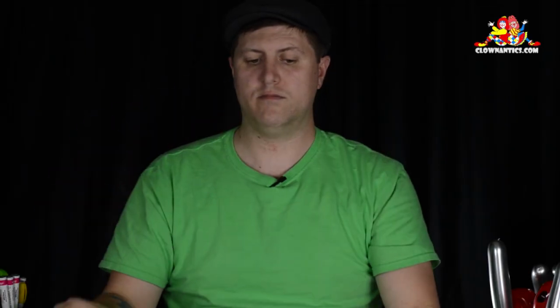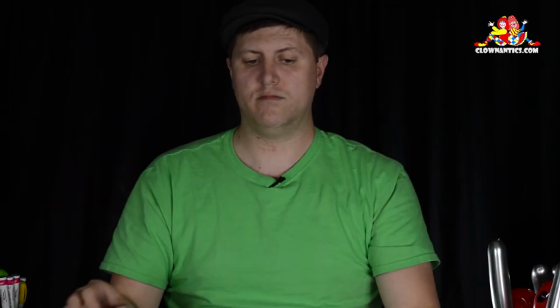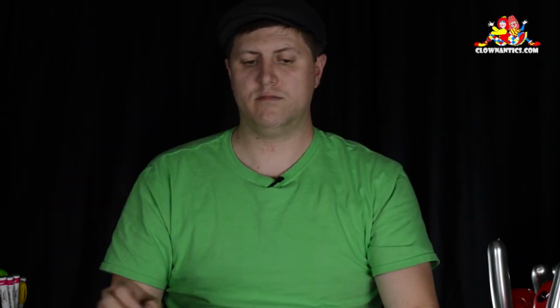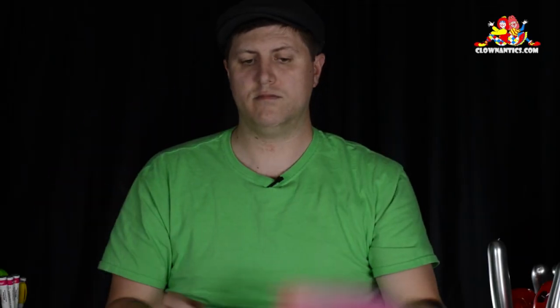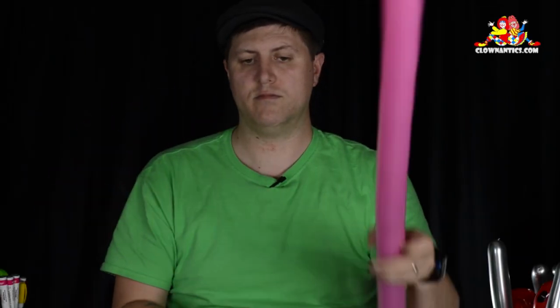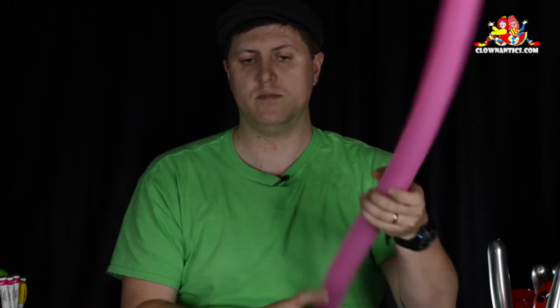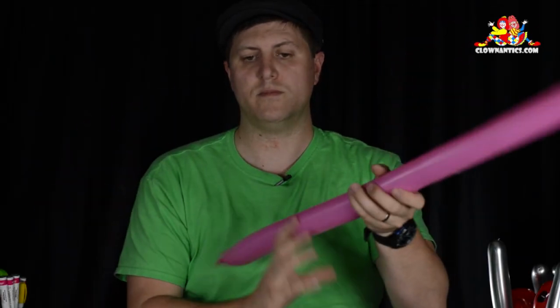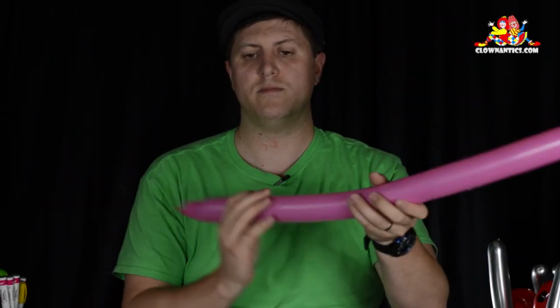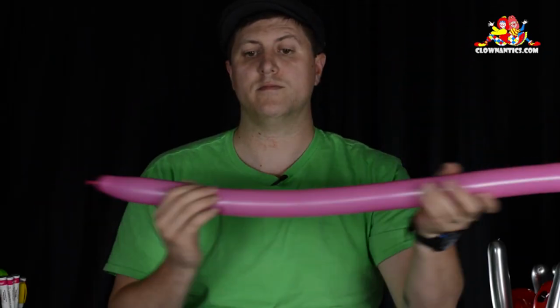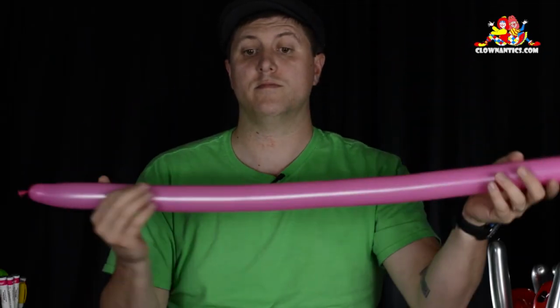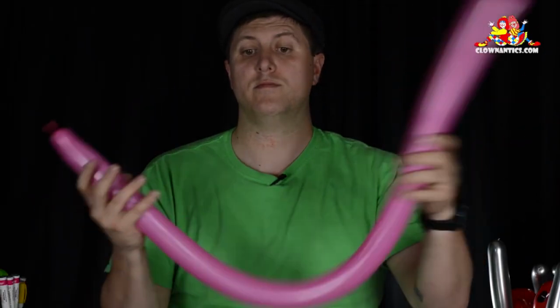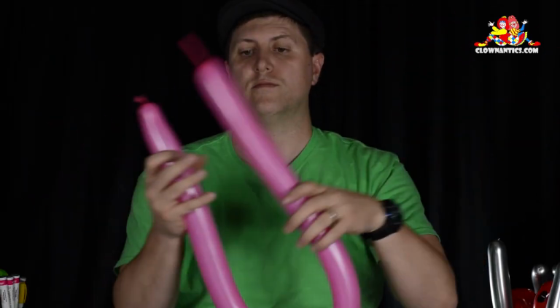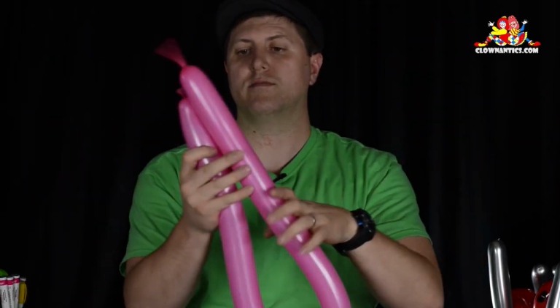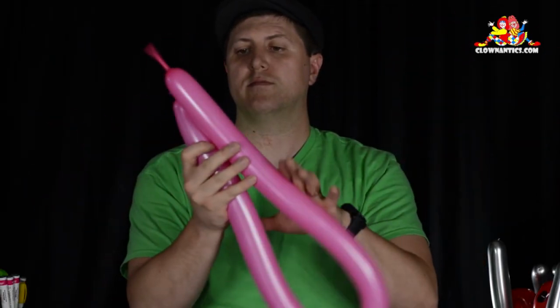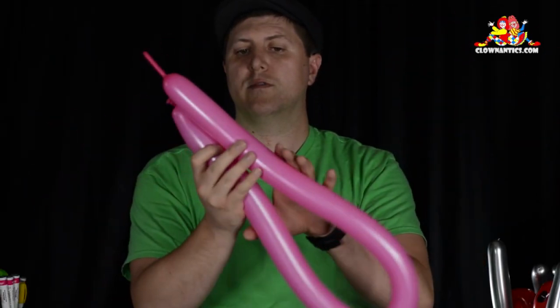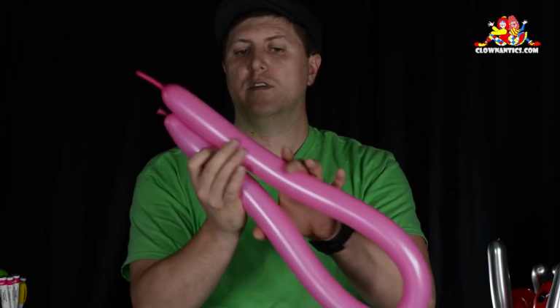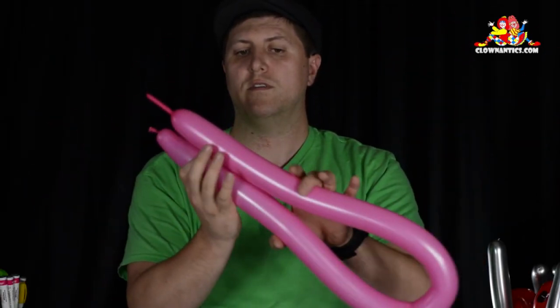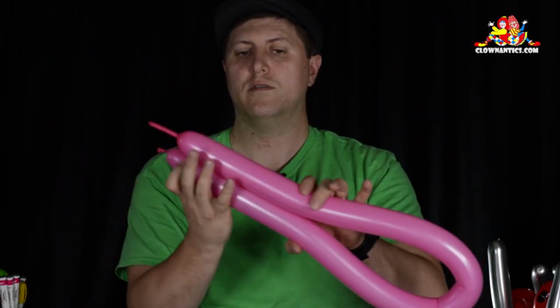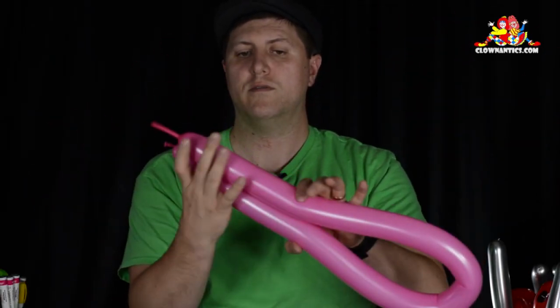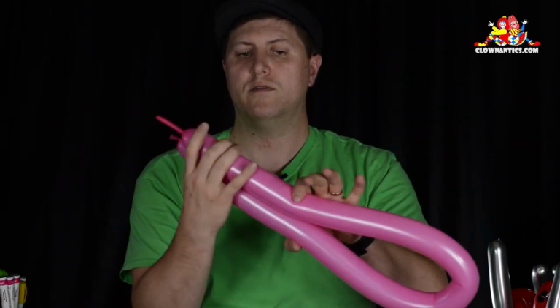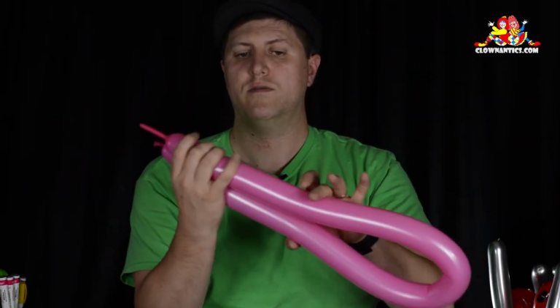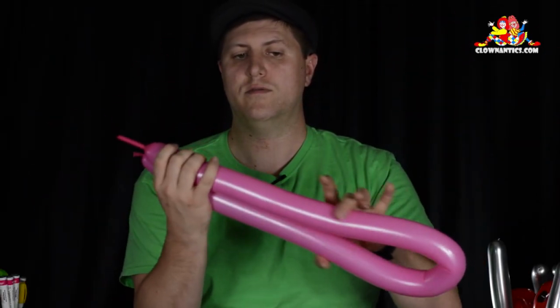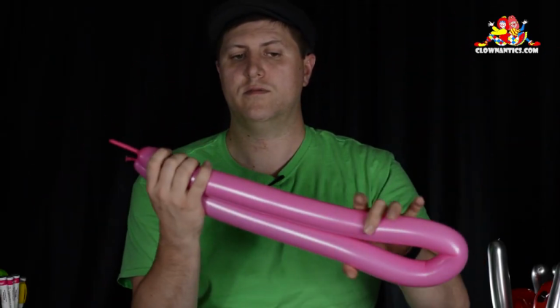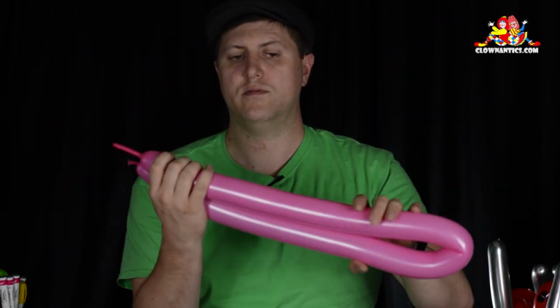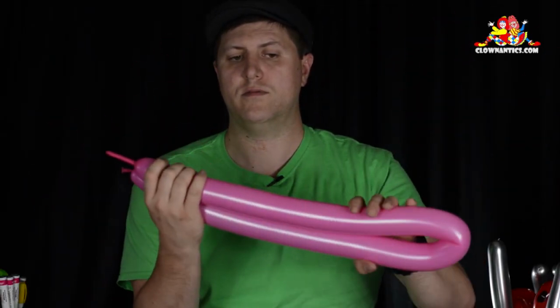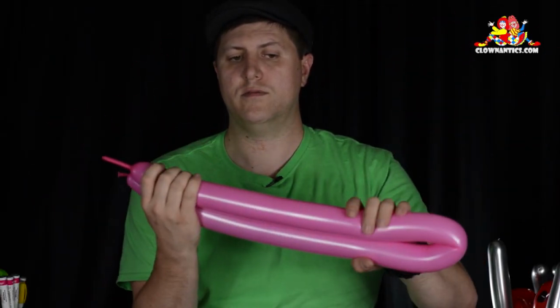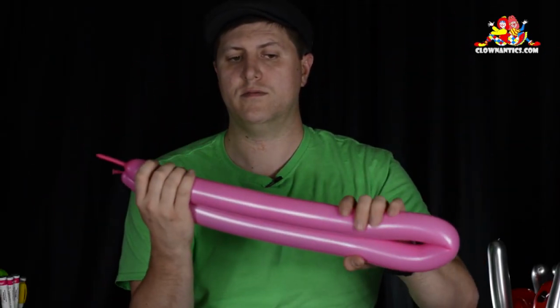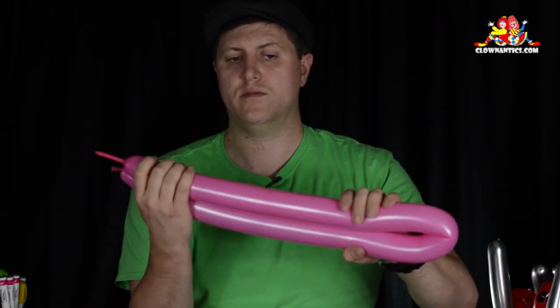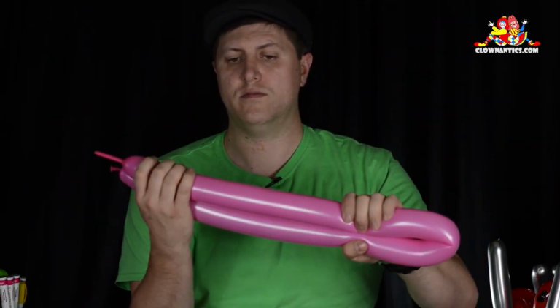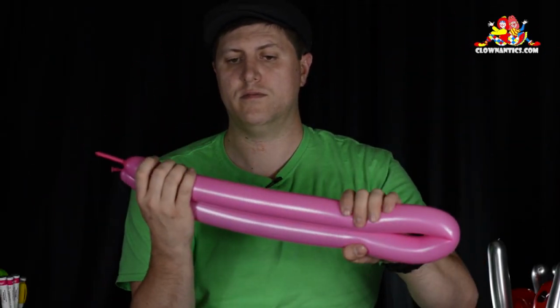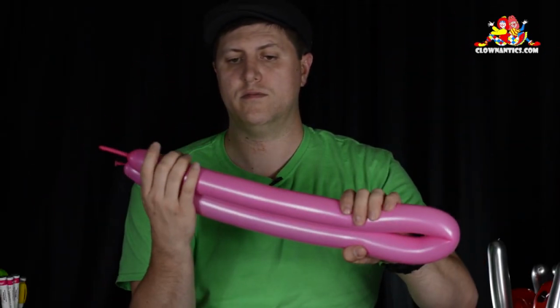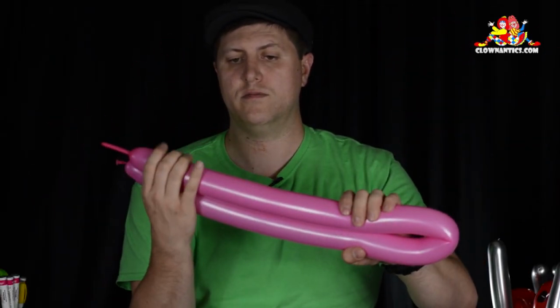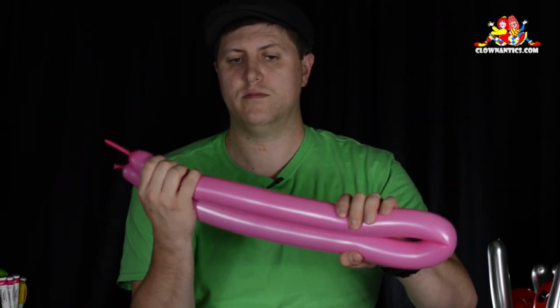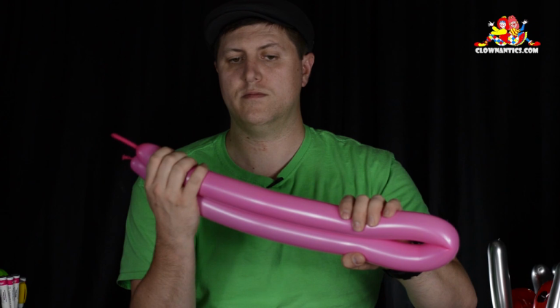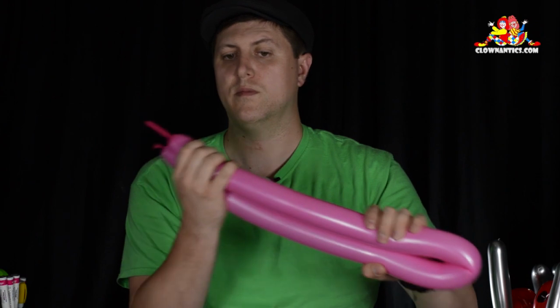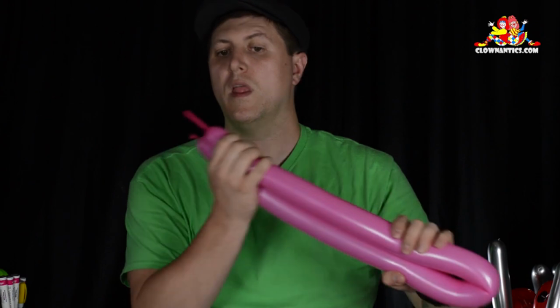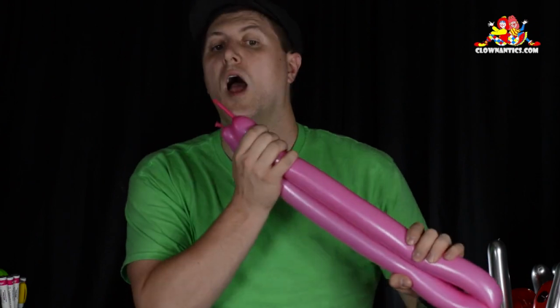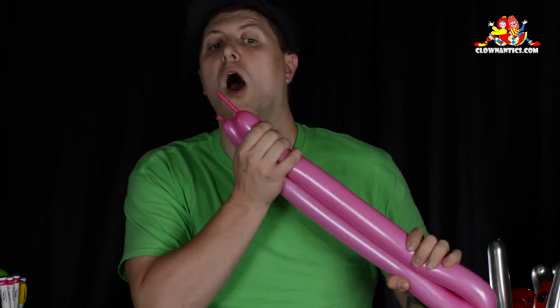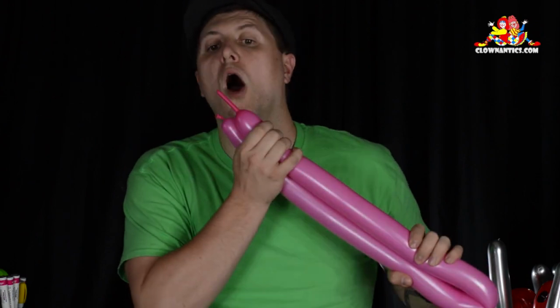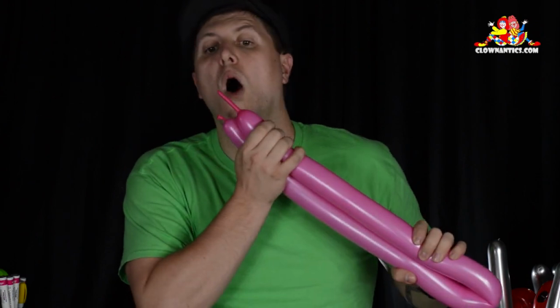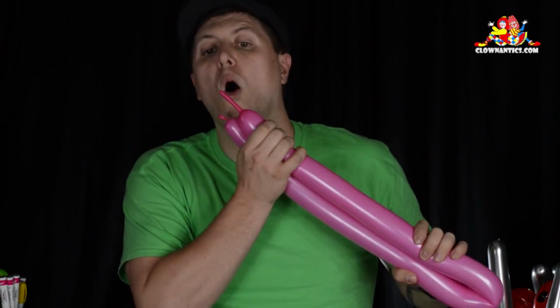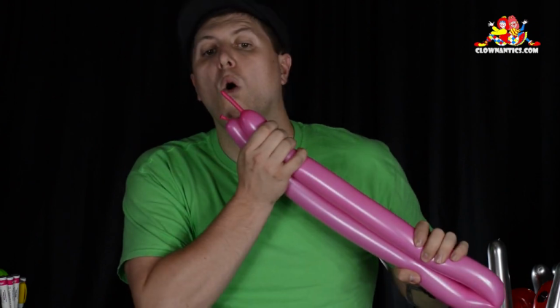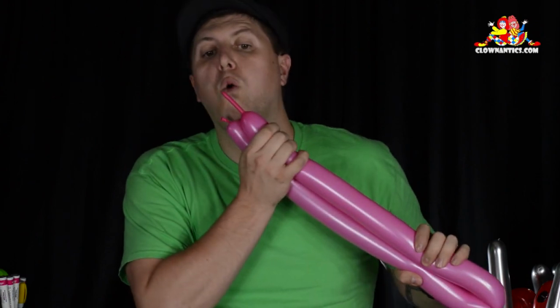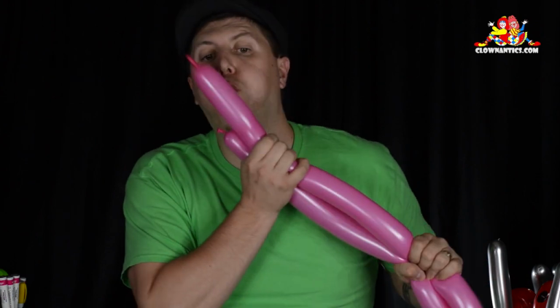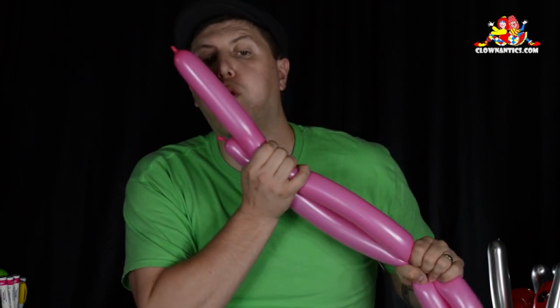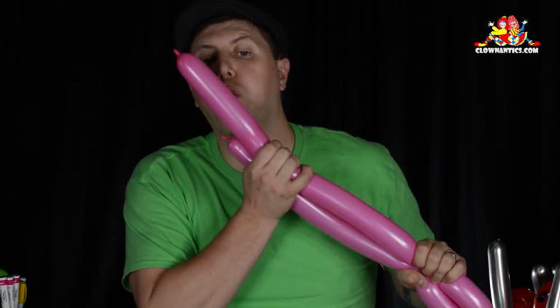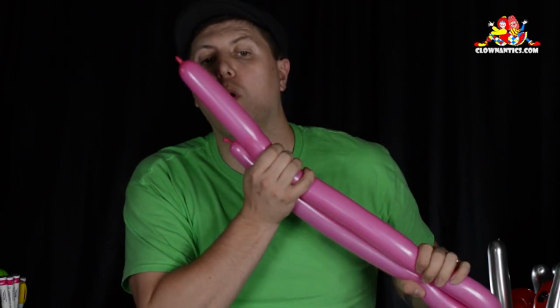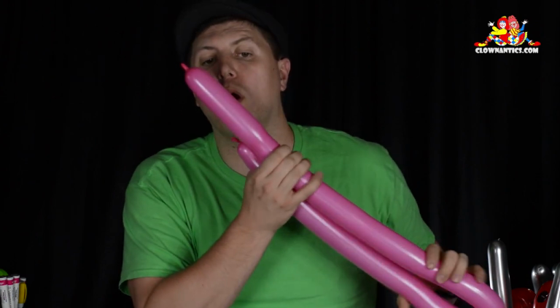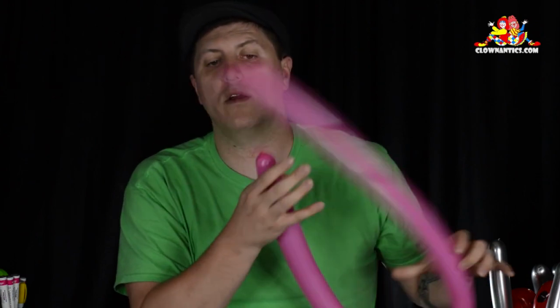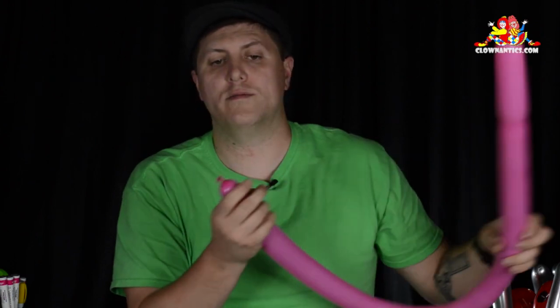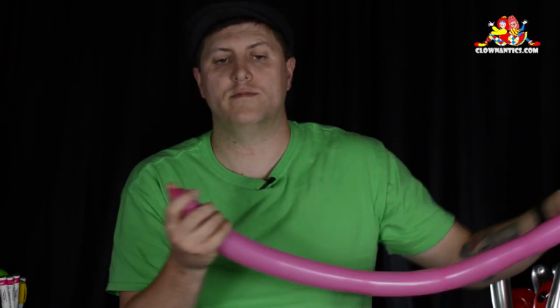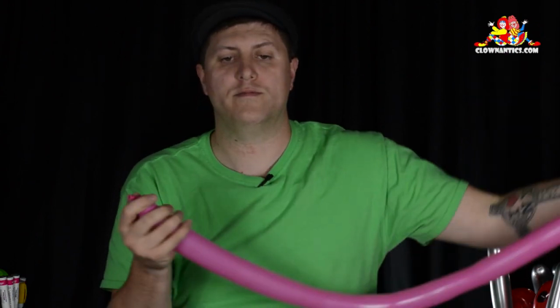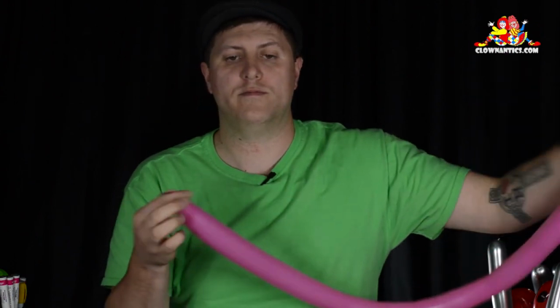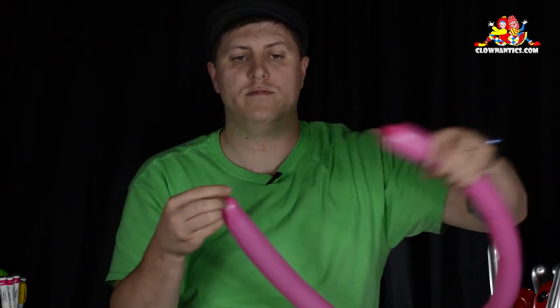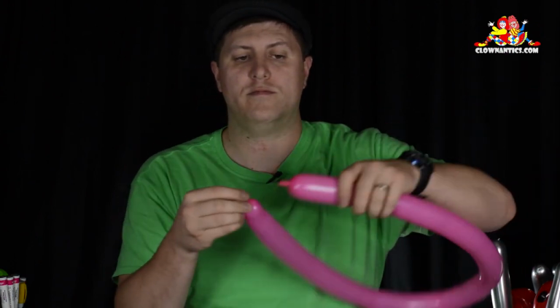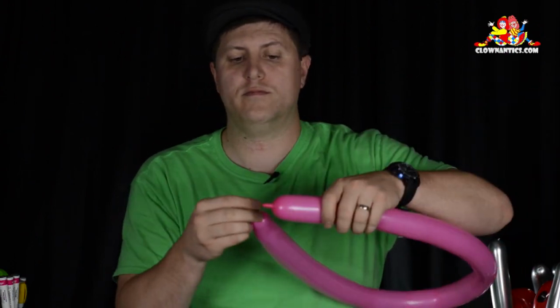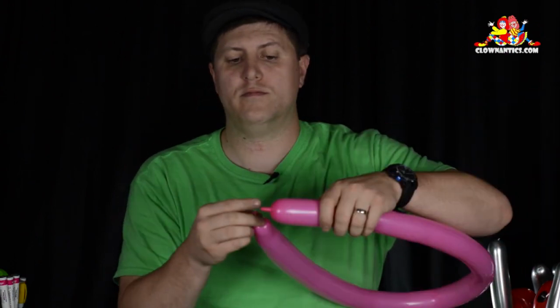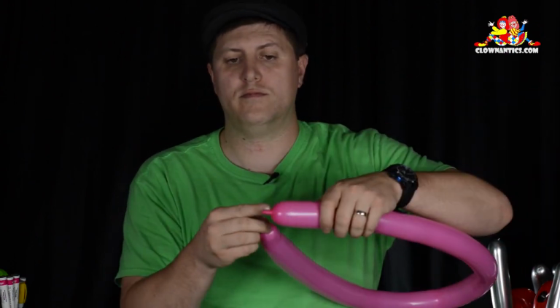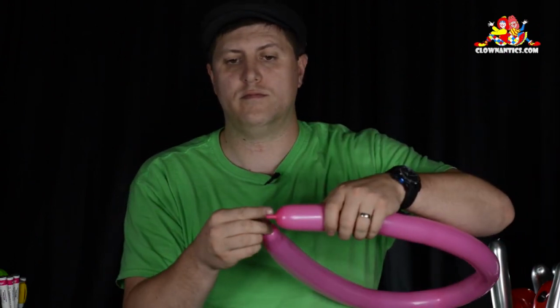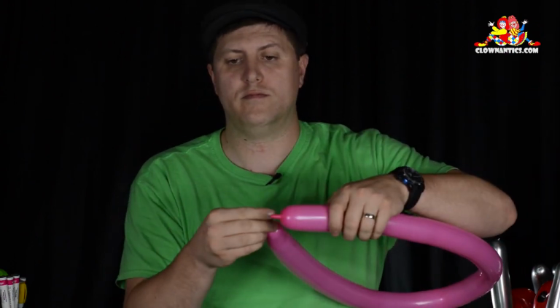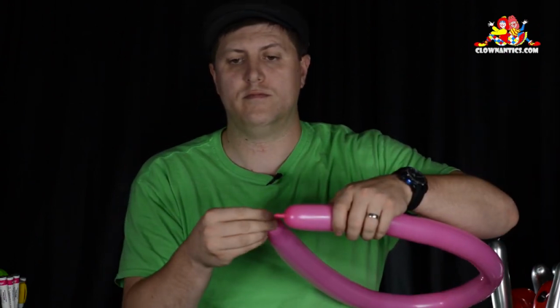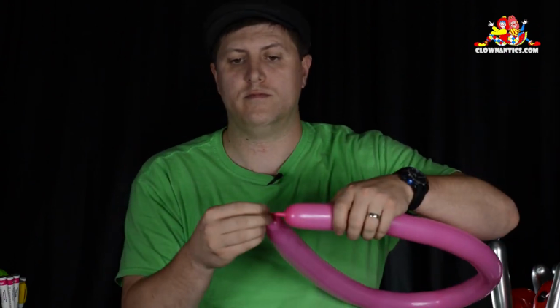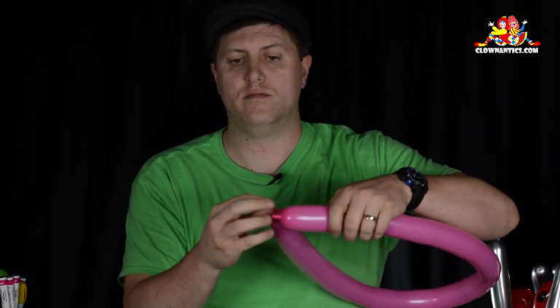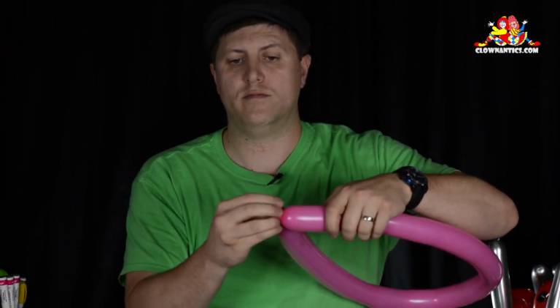You're going to do the same thing again — fold it over, squeeze both hands at the same time, pretend to blow more air in, and tie the two ends together.